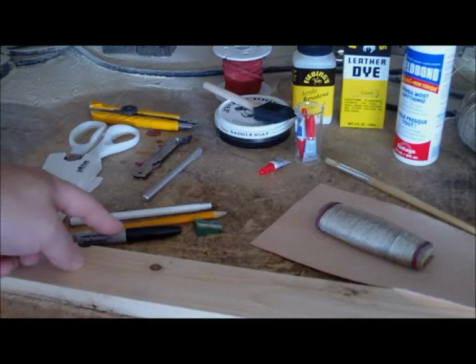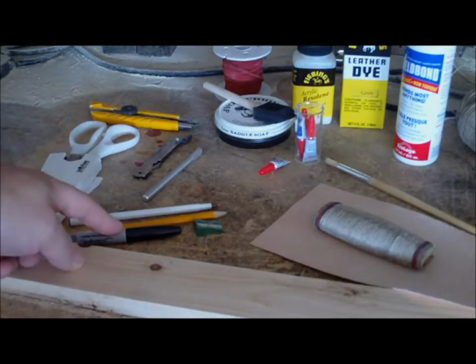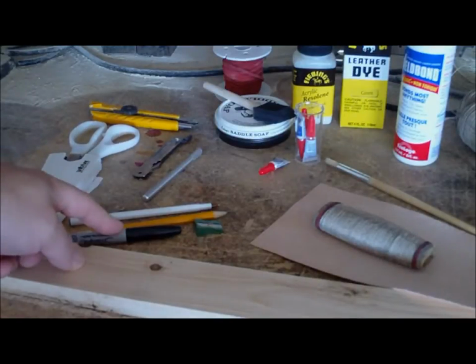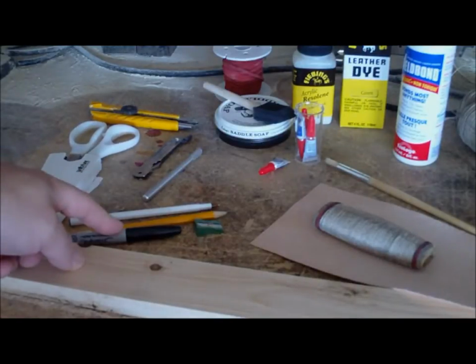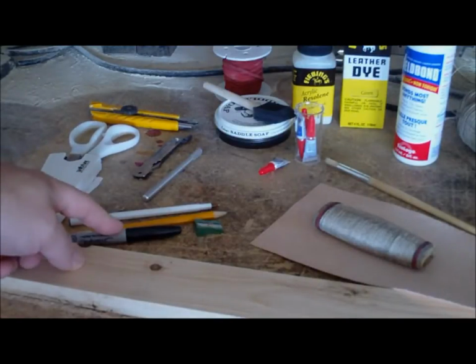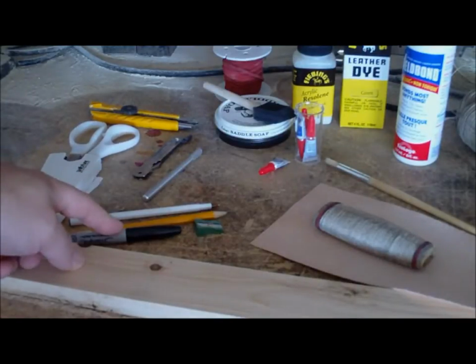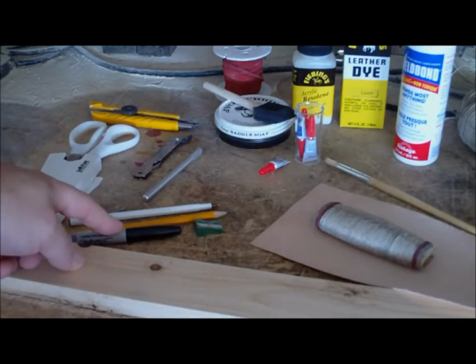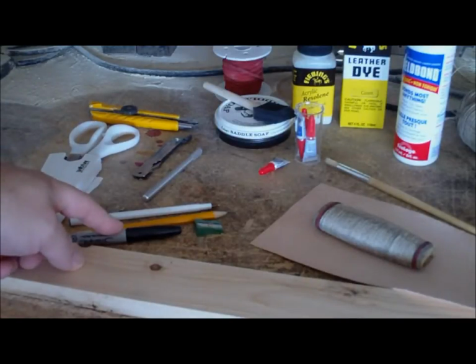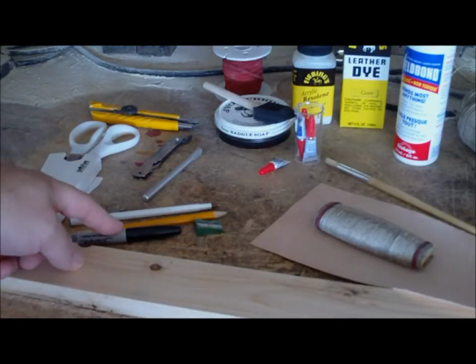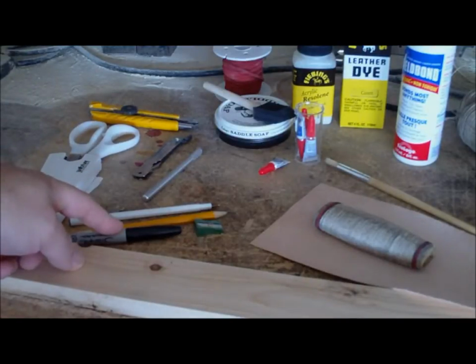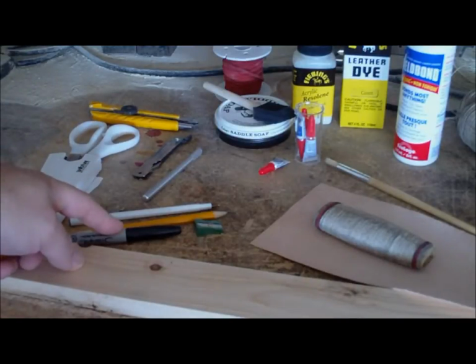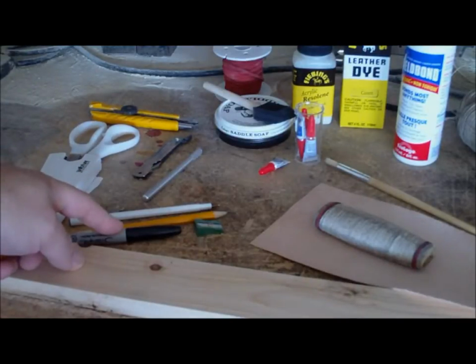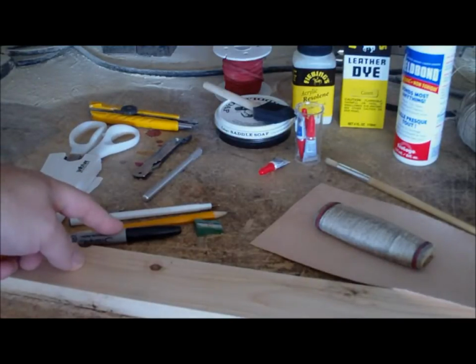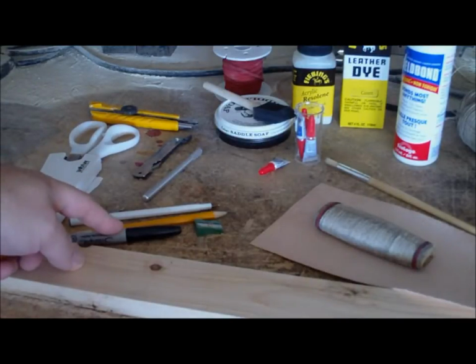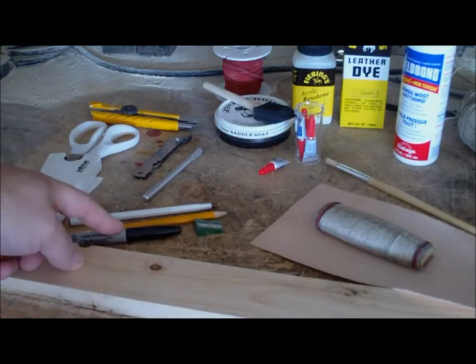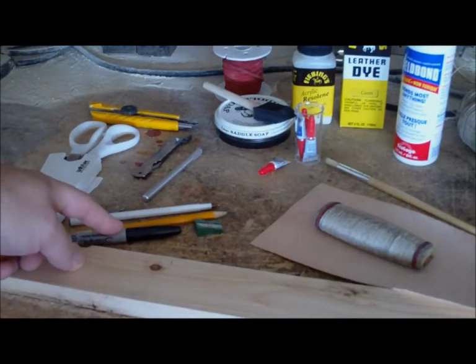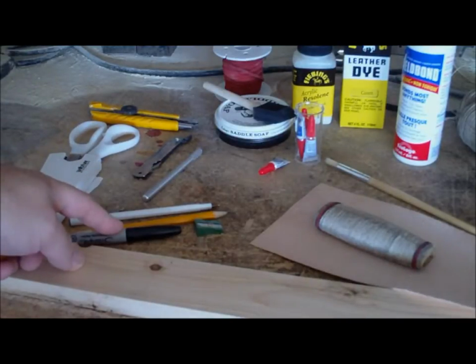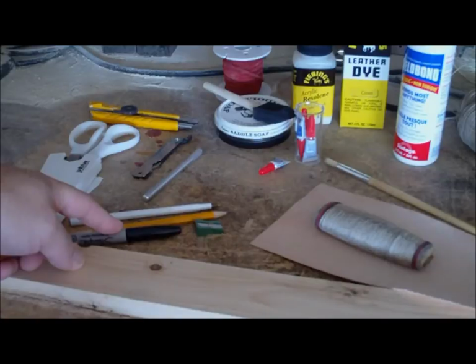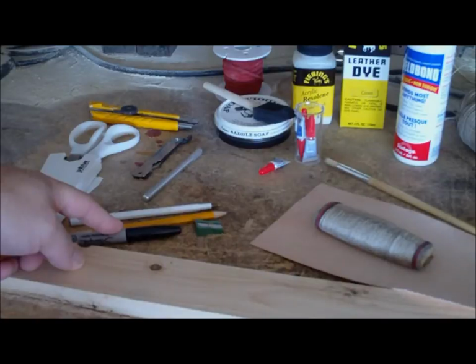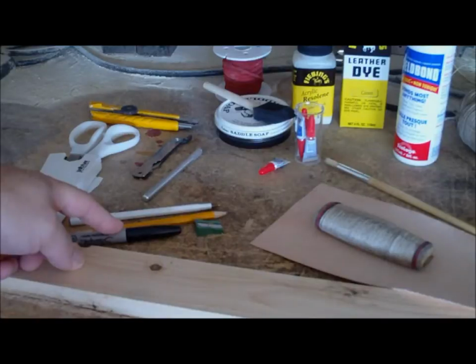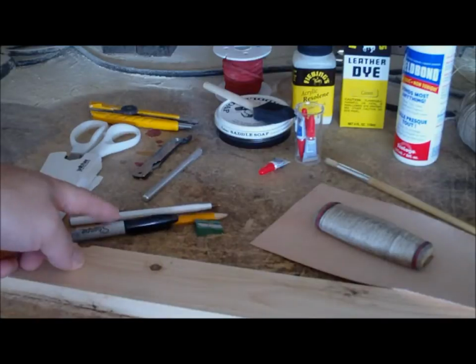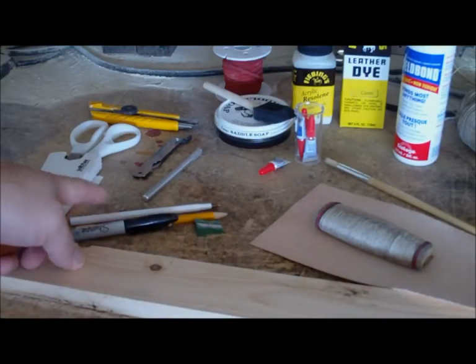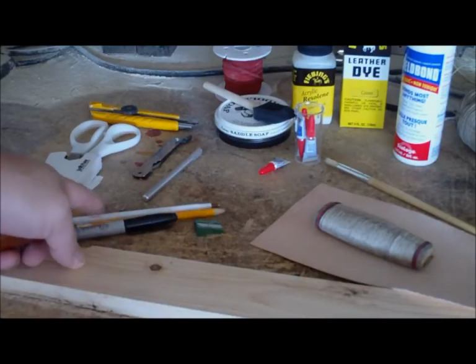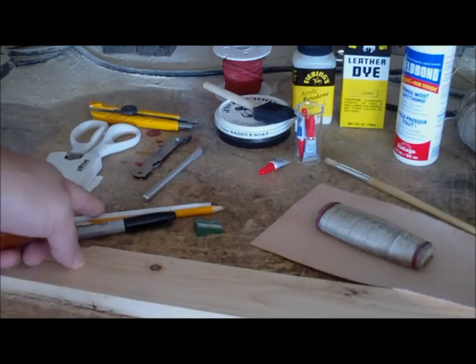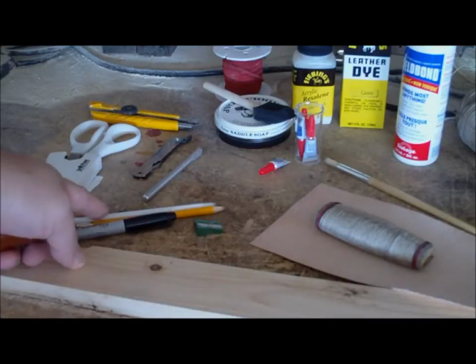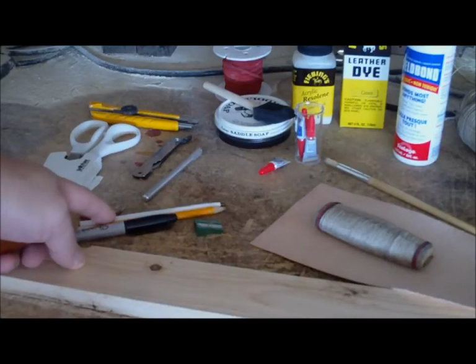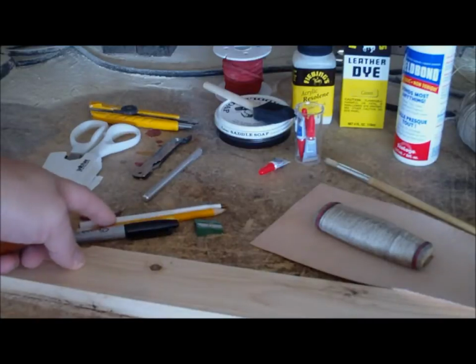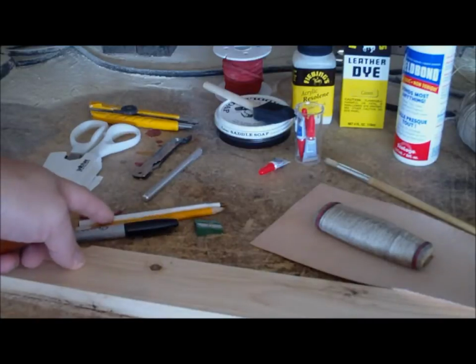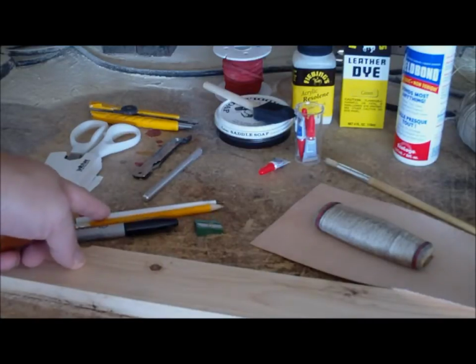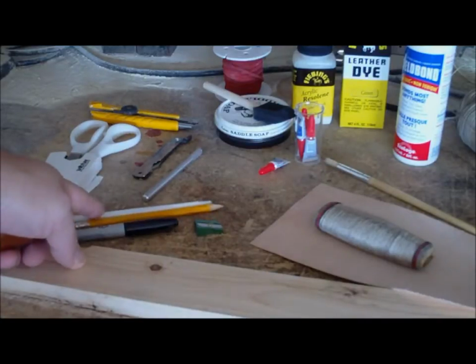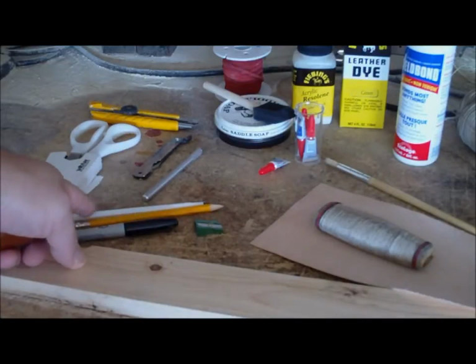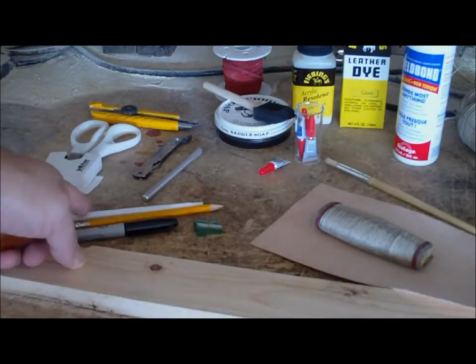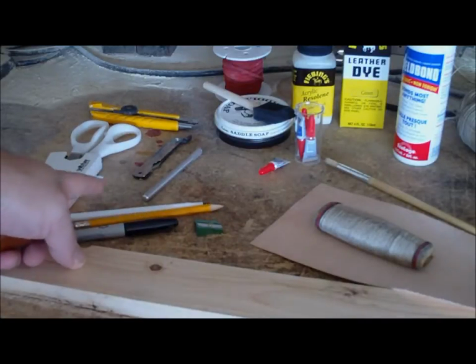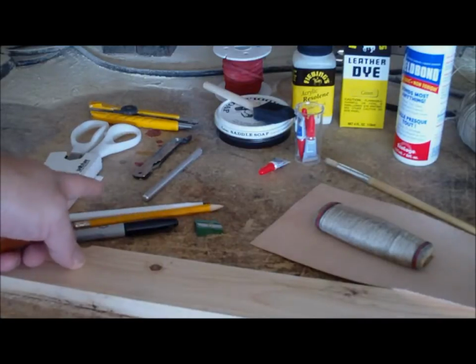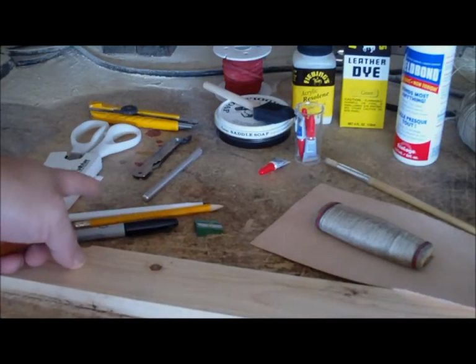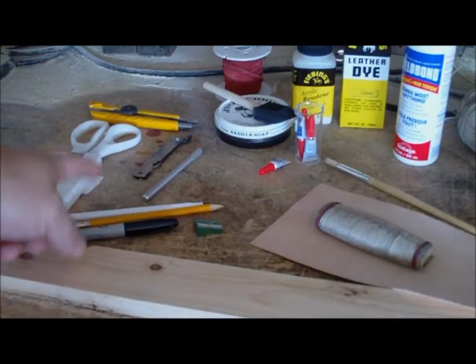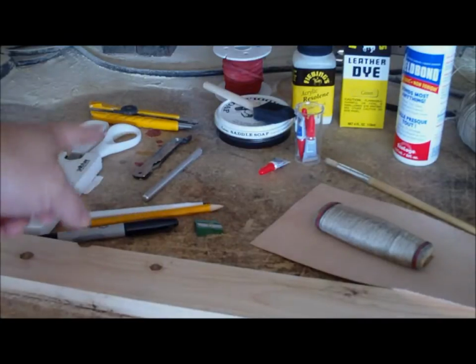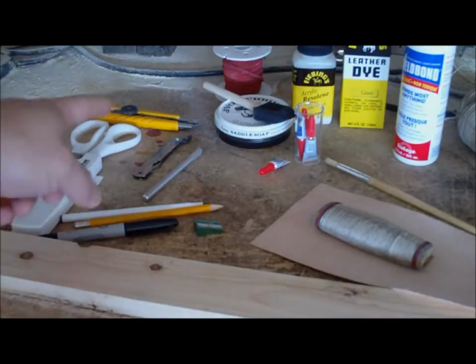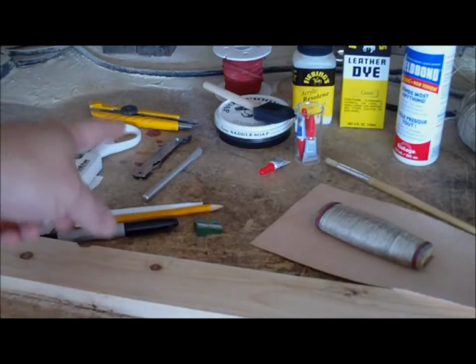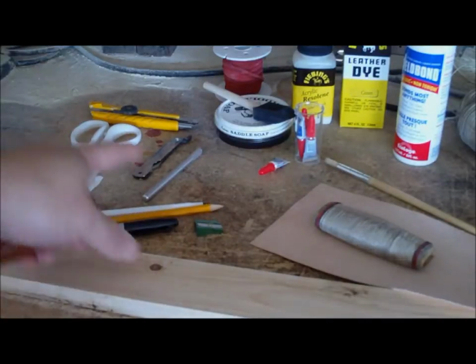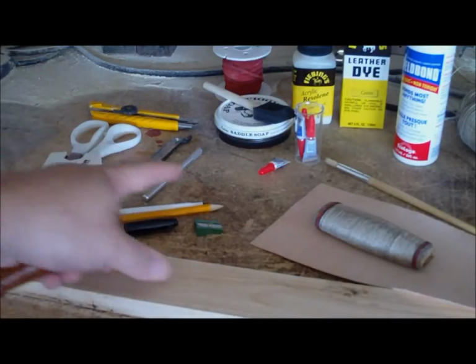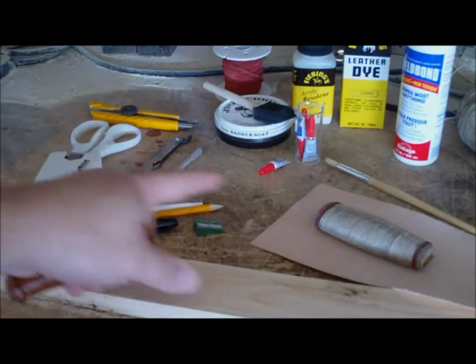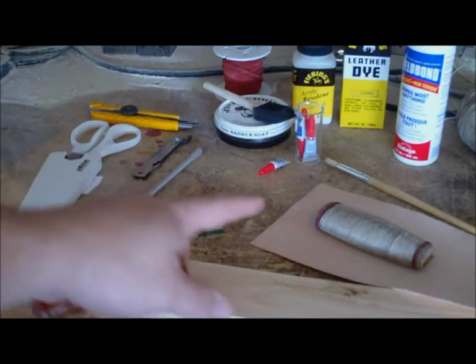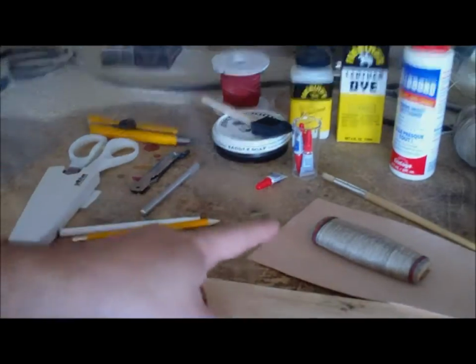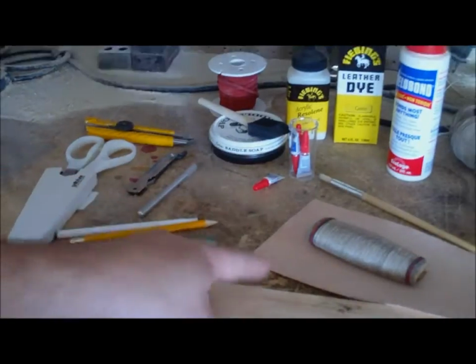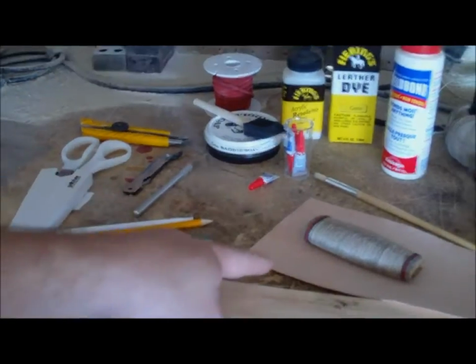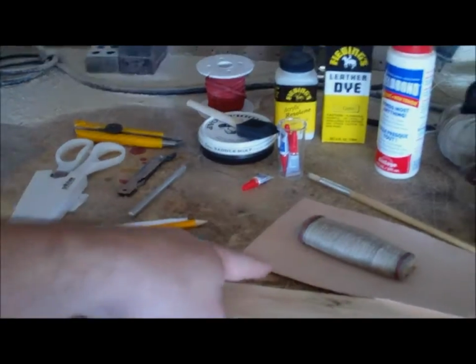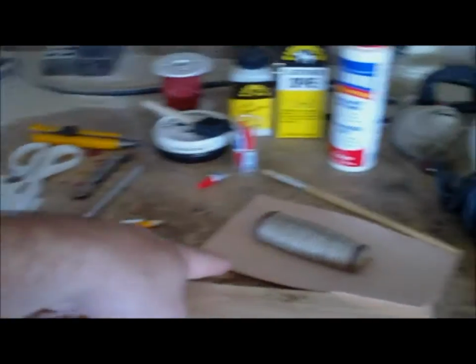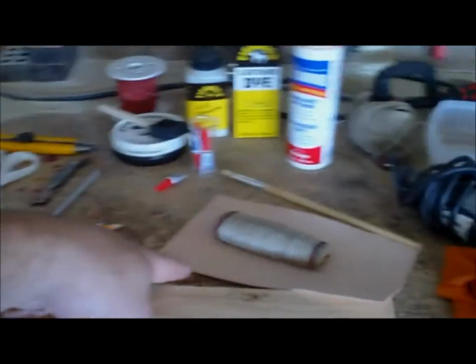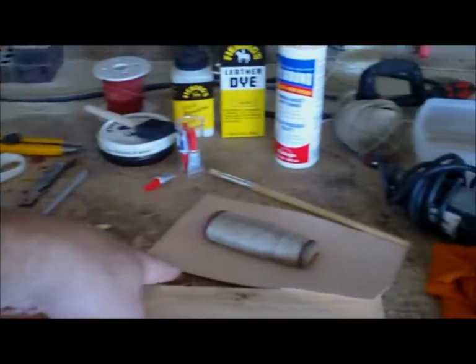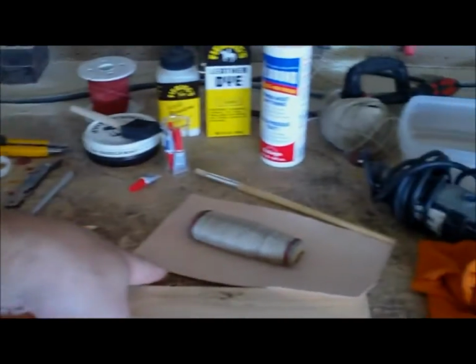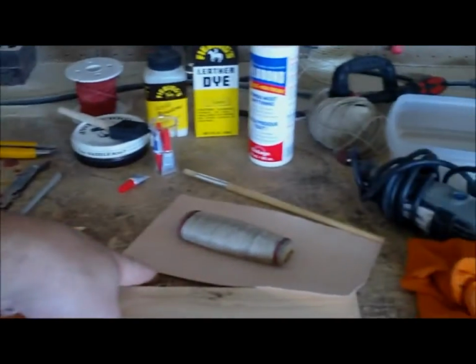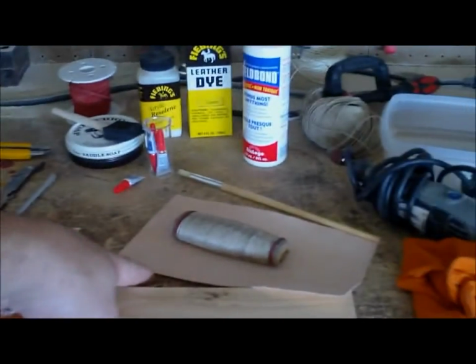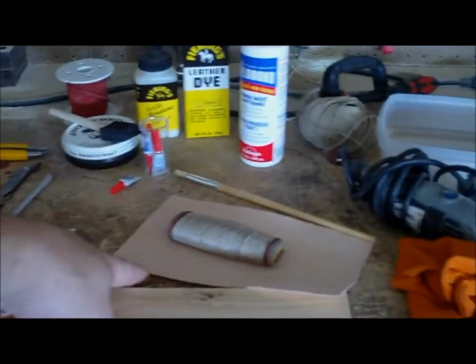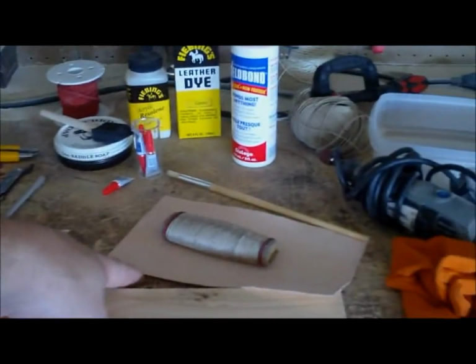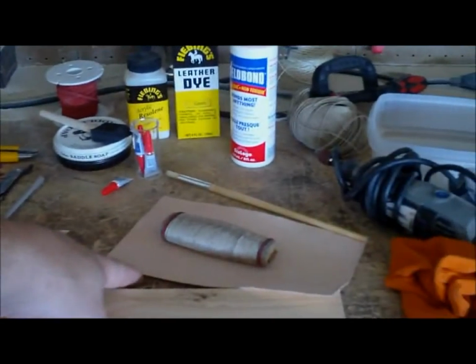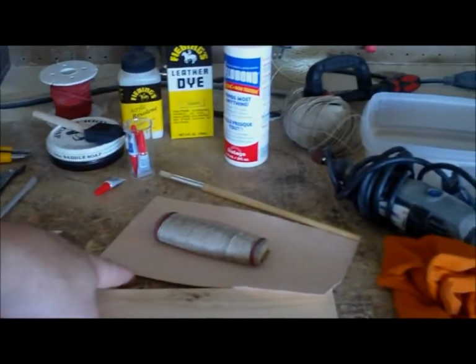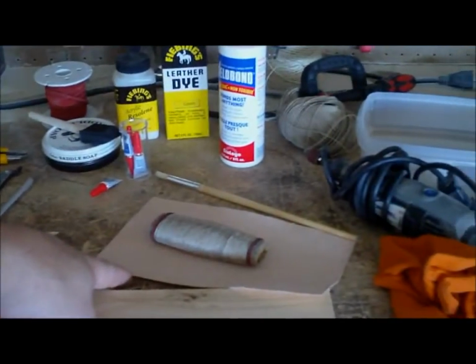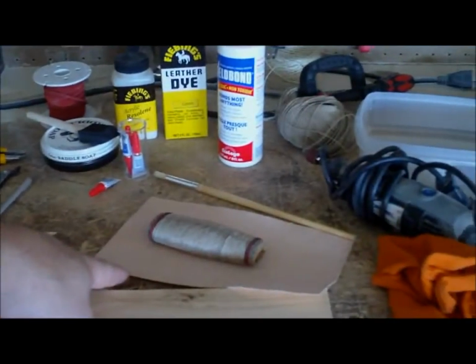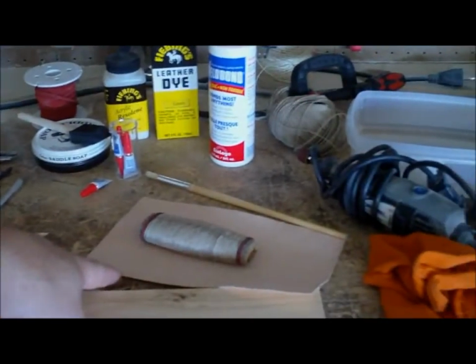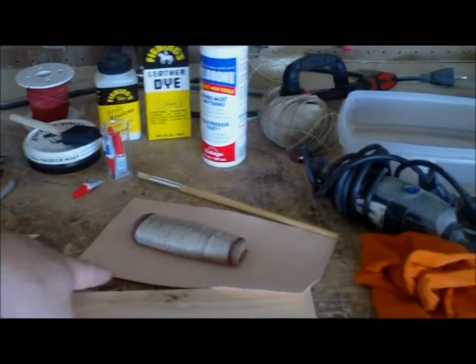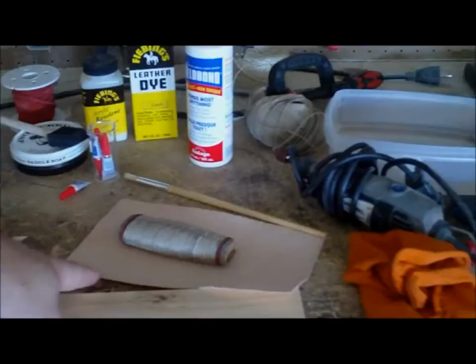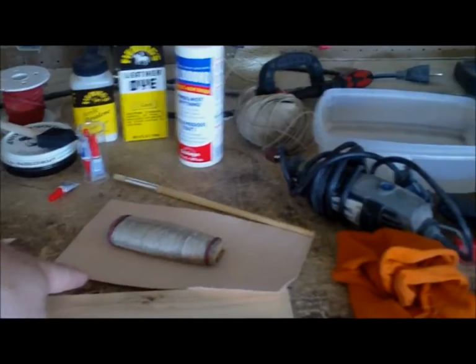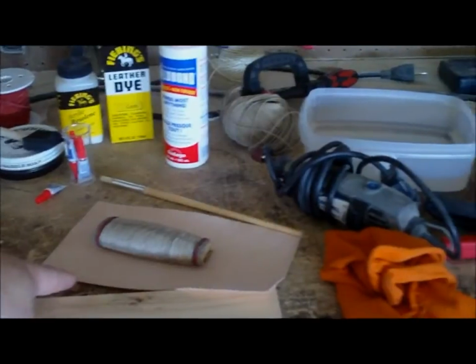Something to make a couple marks on the leather with where you'll be cutting. And of course your bit of leather — we'll end up cutting that to length.